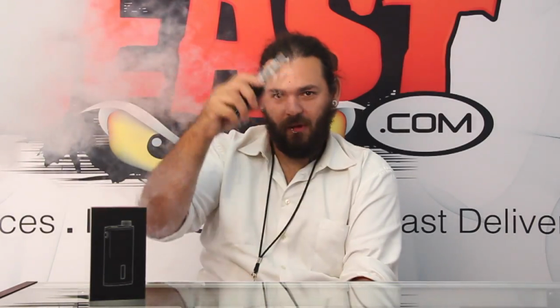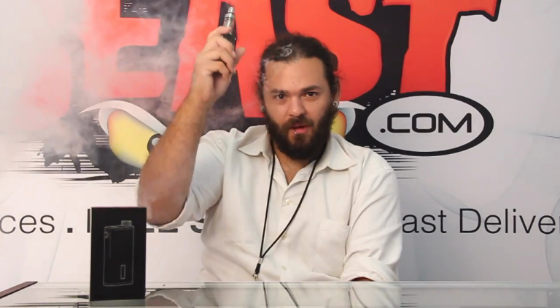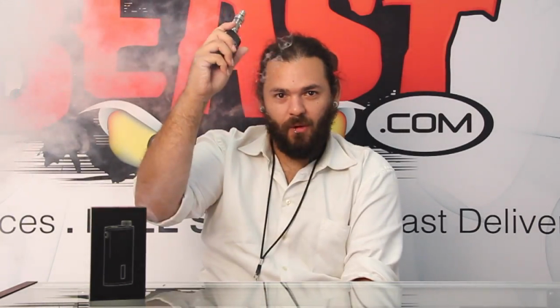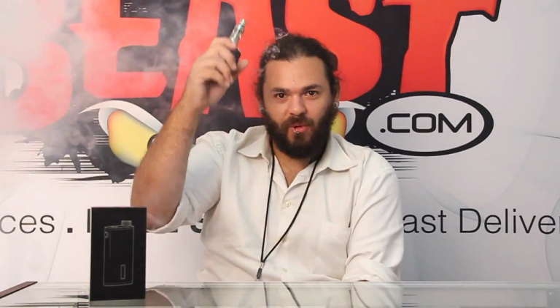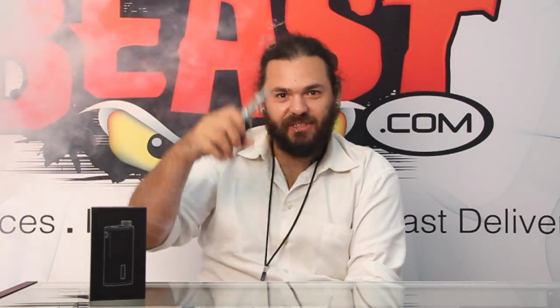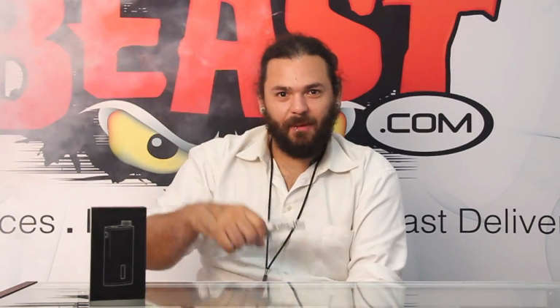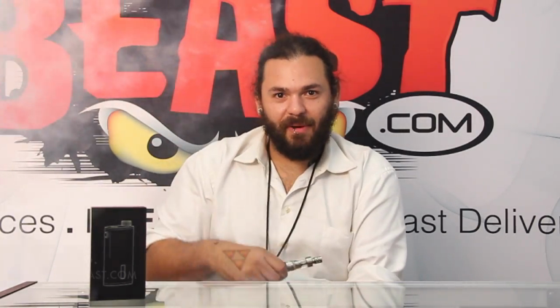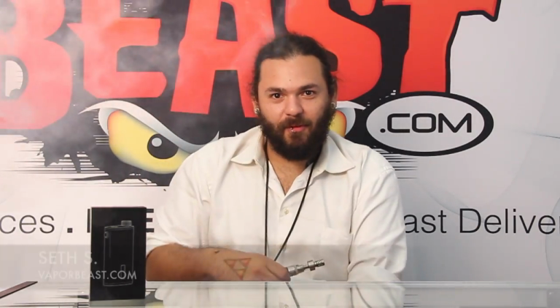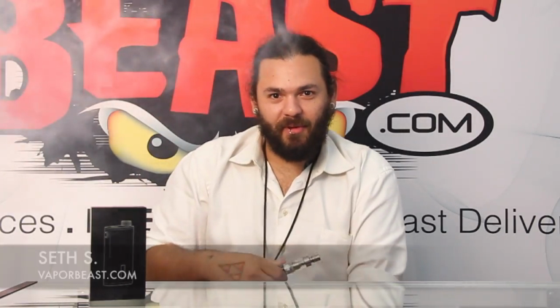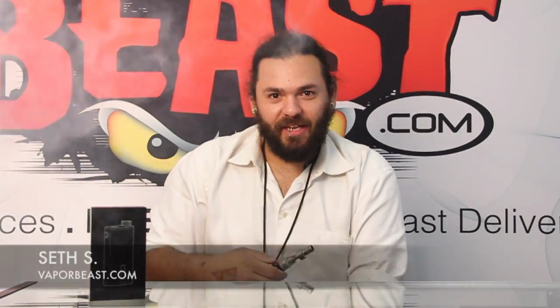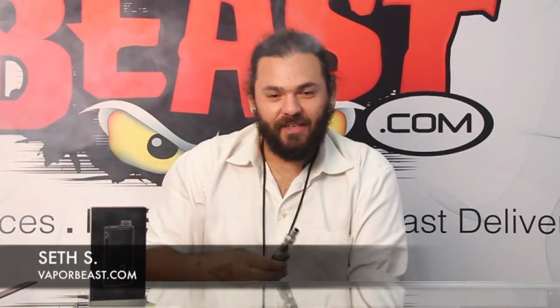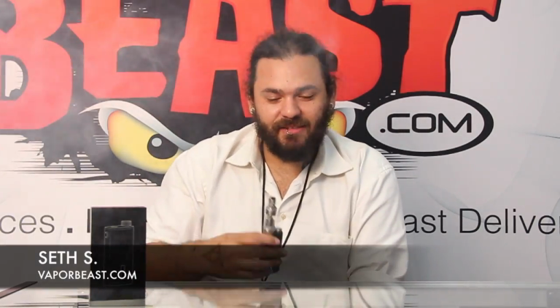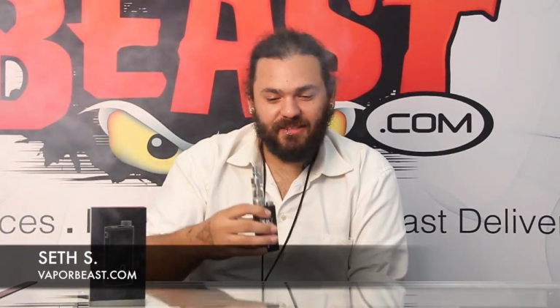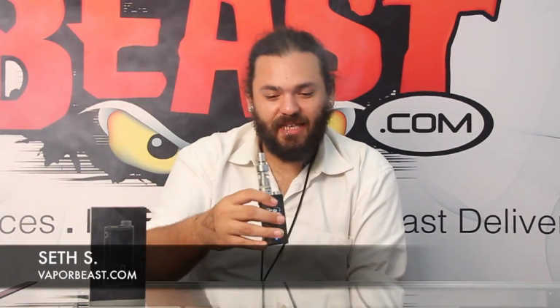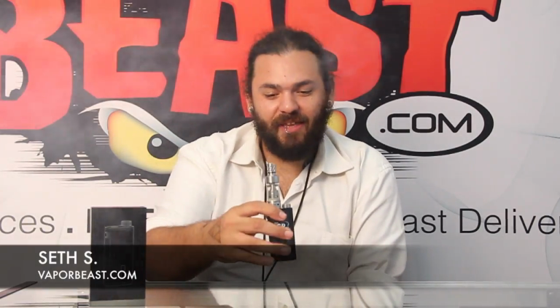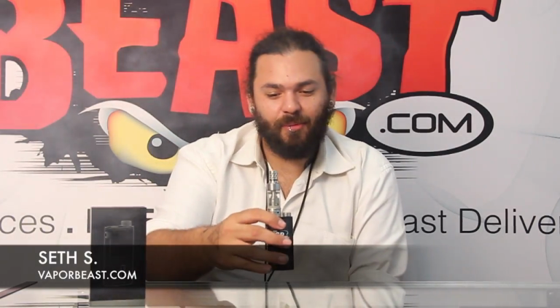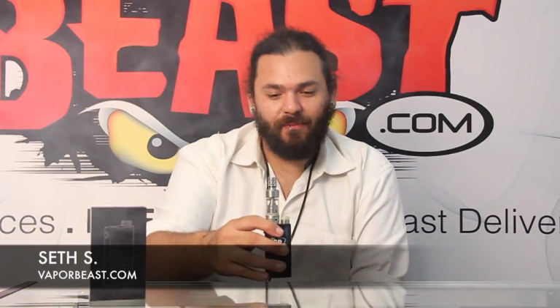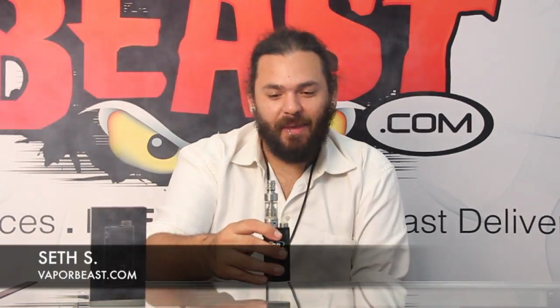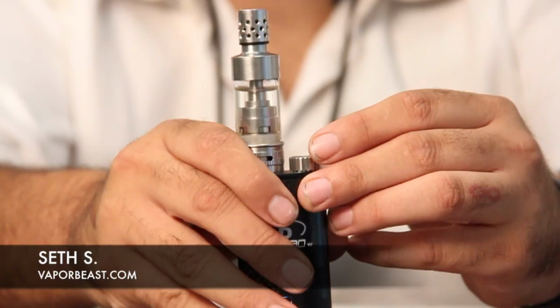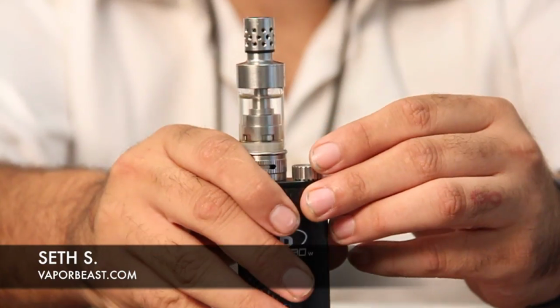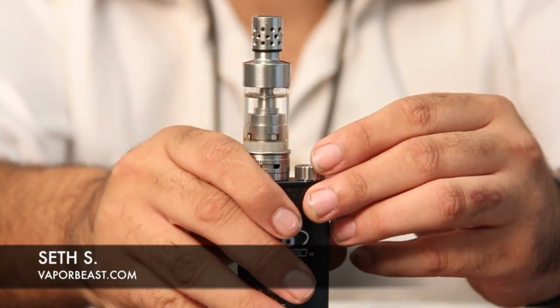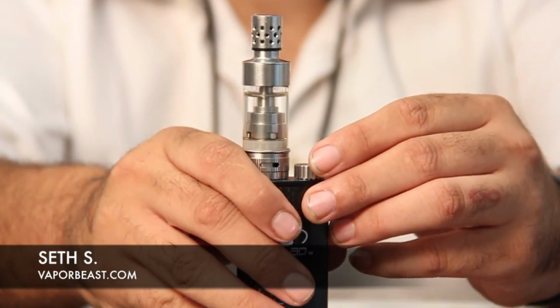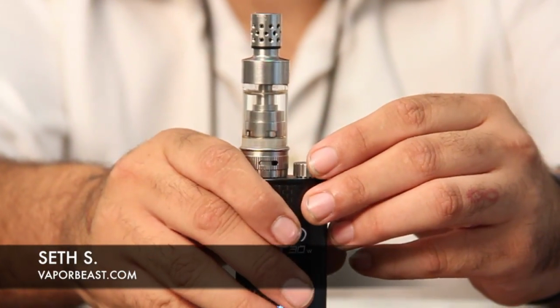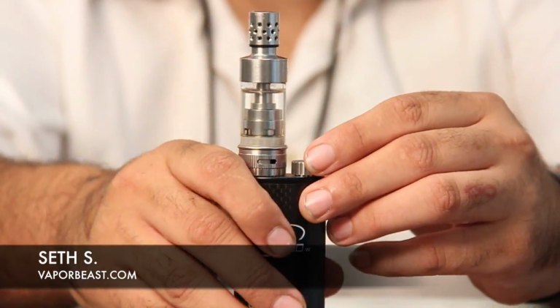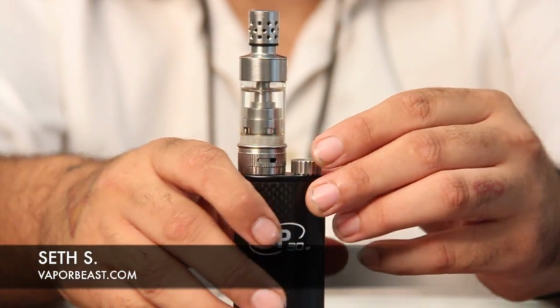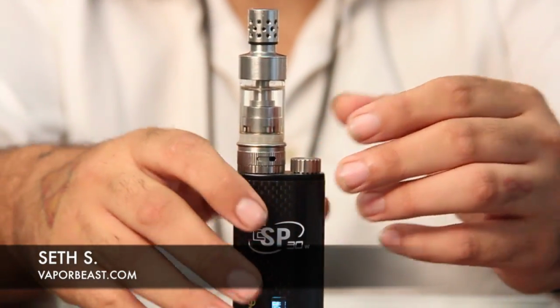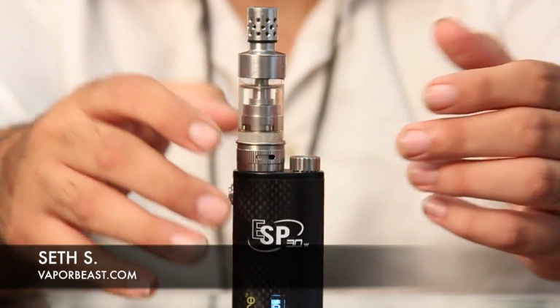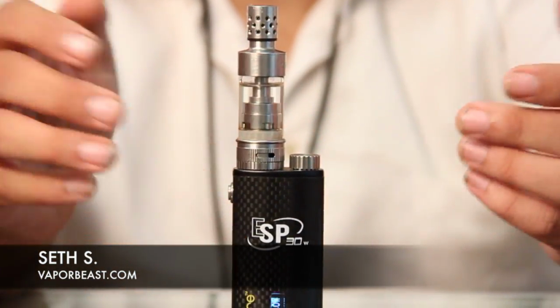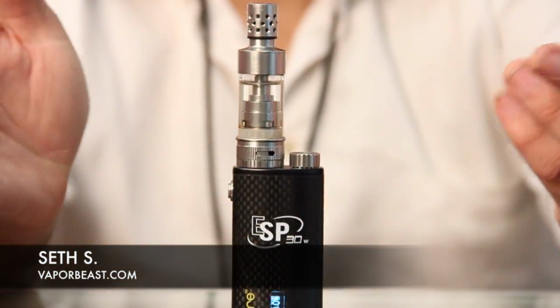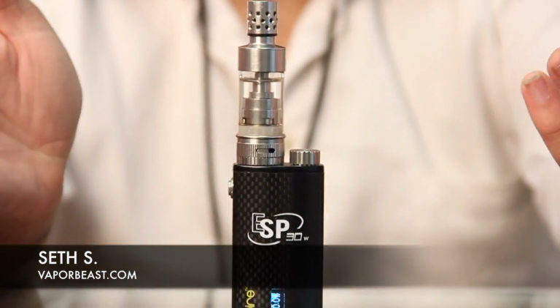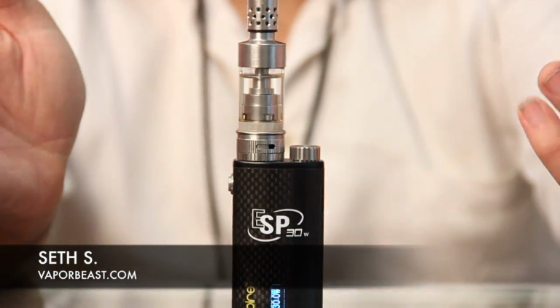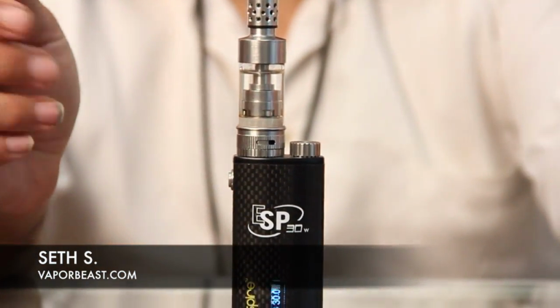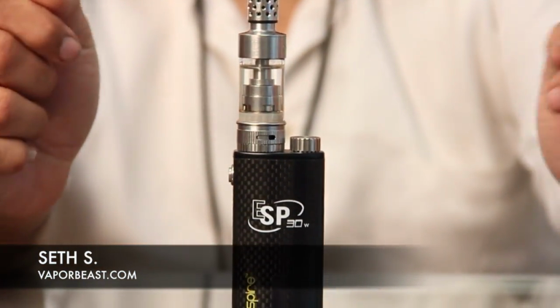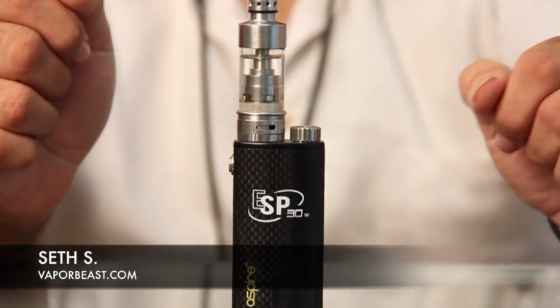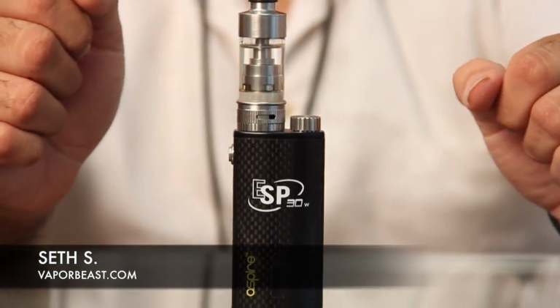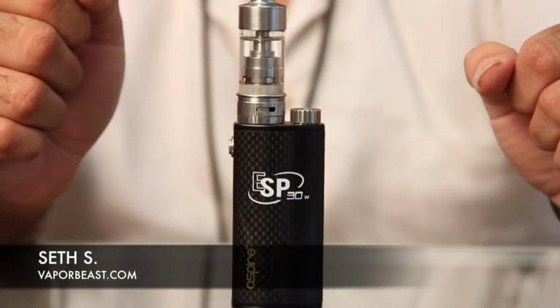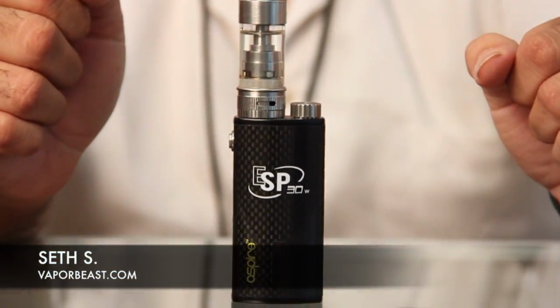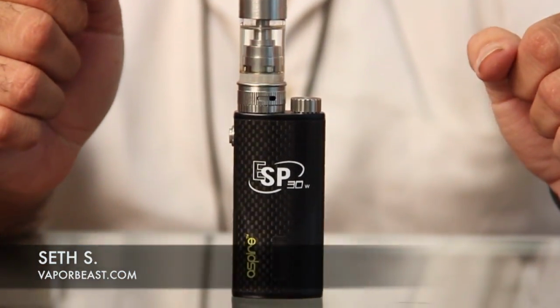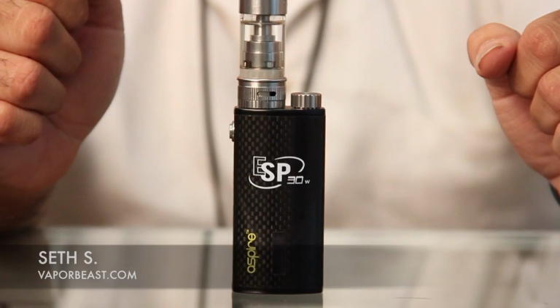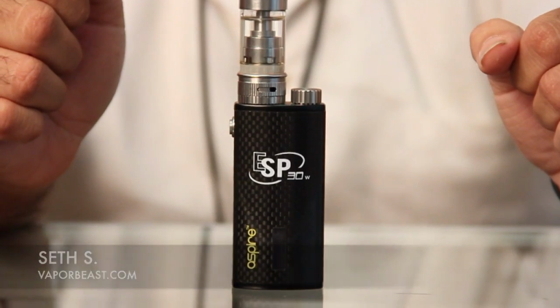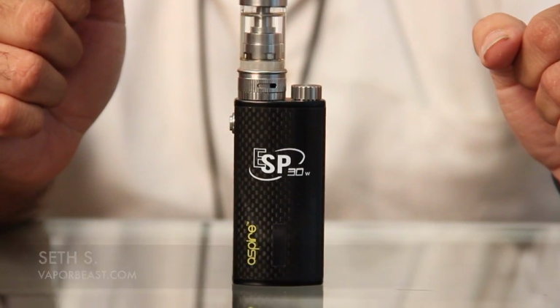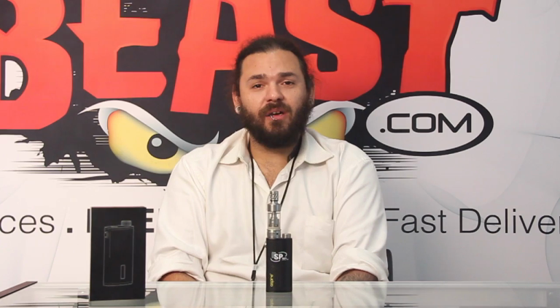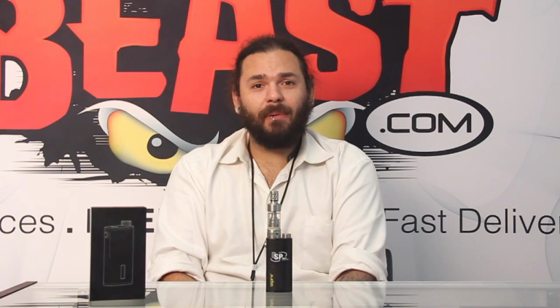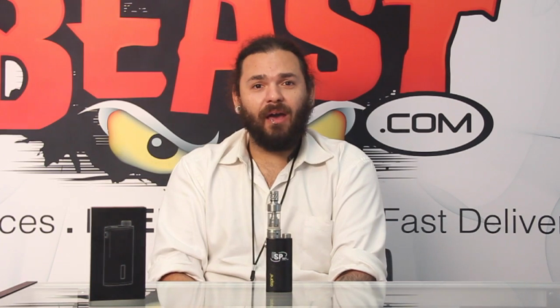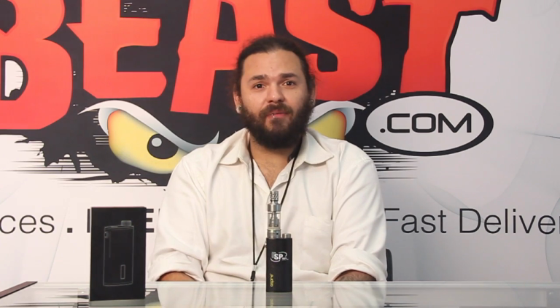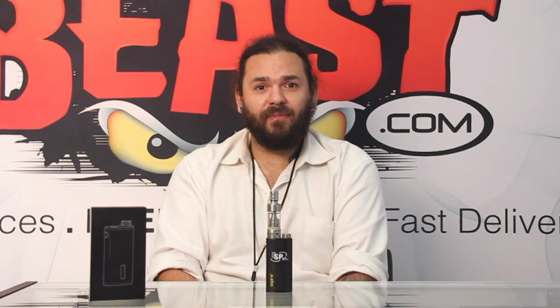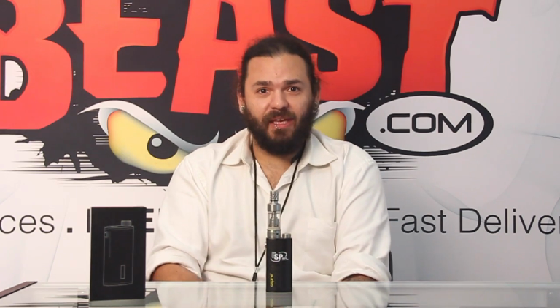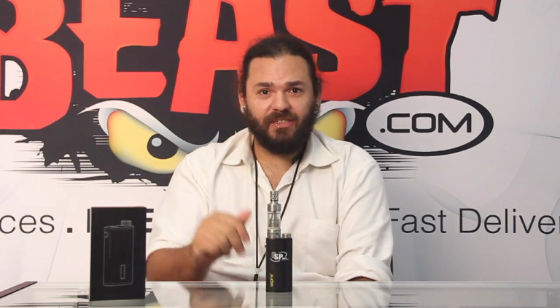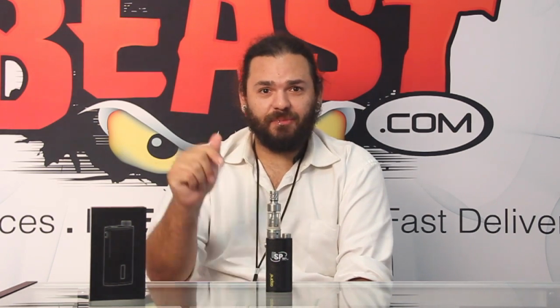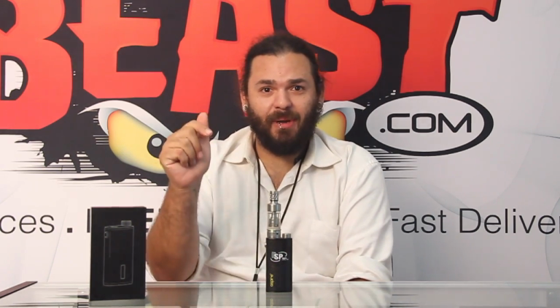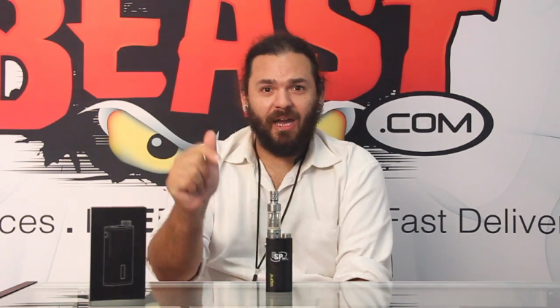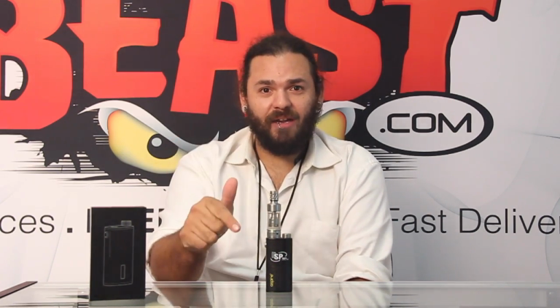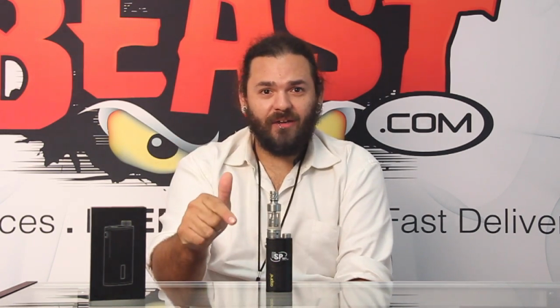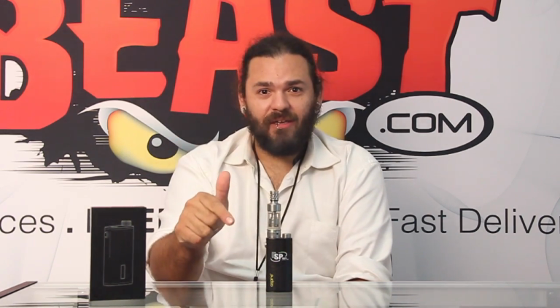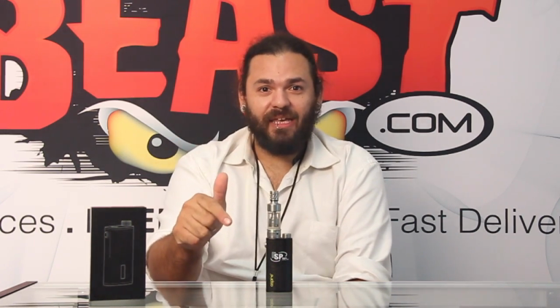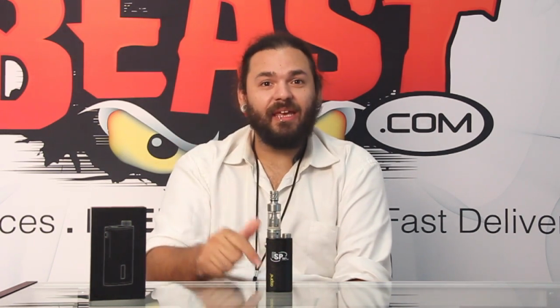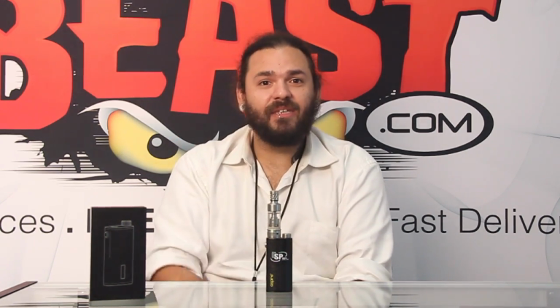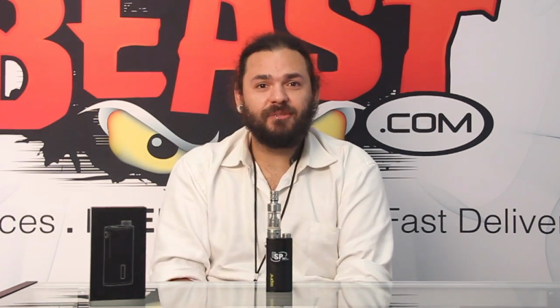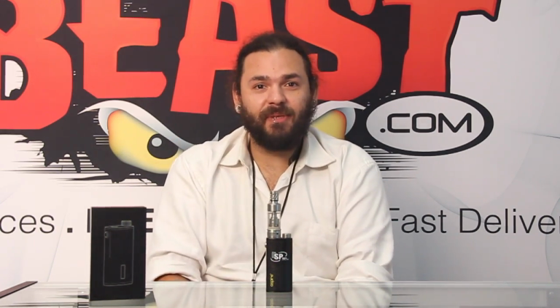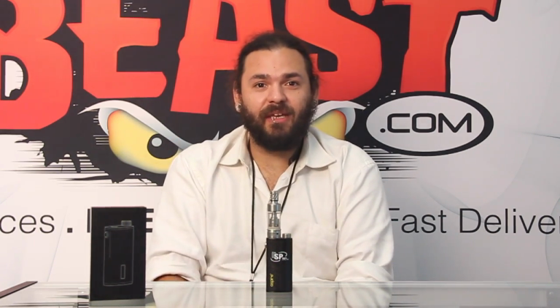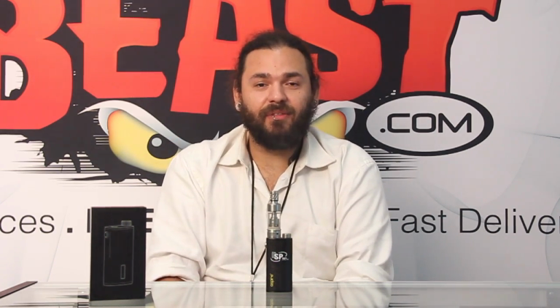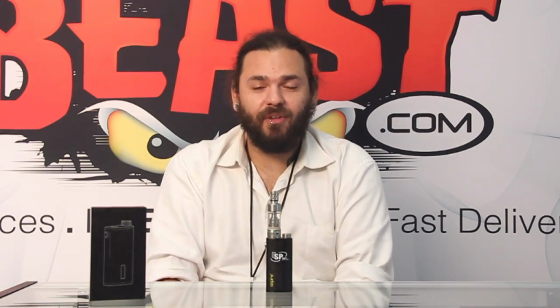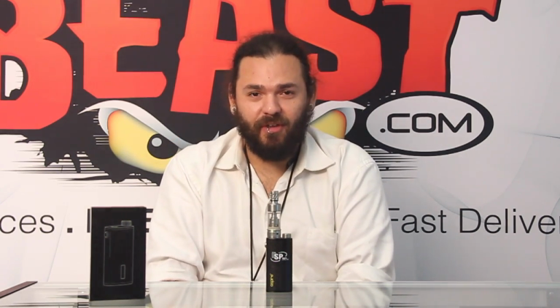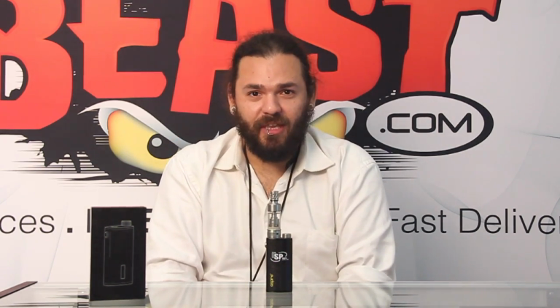What's up everybody? Seth with VaporBeast.com. Today we are going to talk about the Aspire ESP-30.